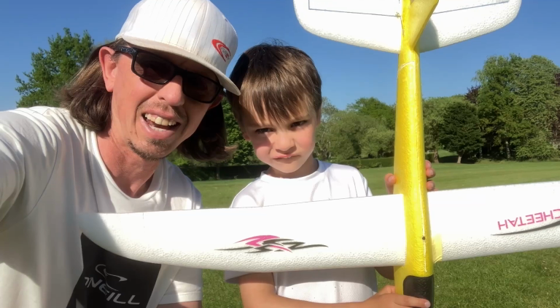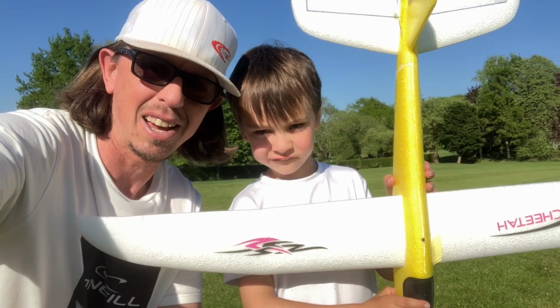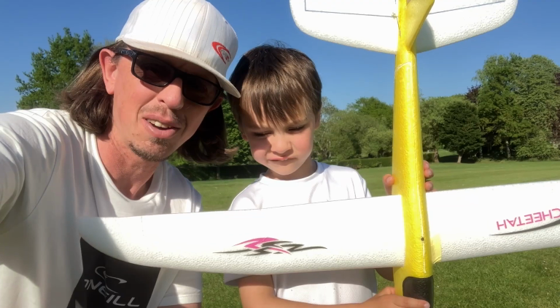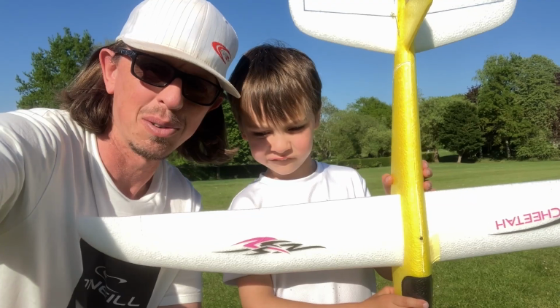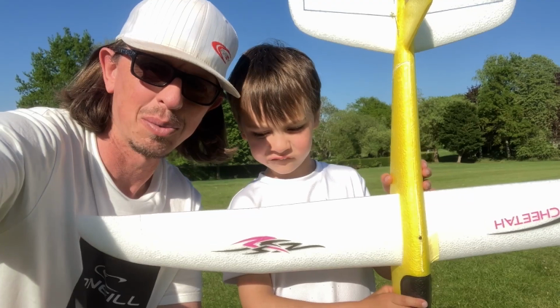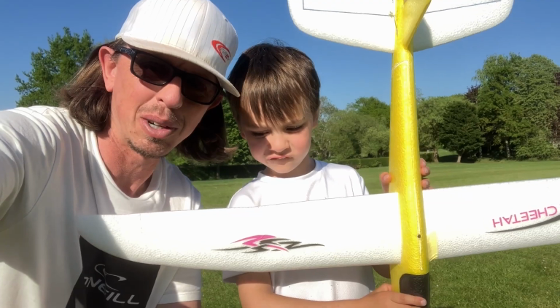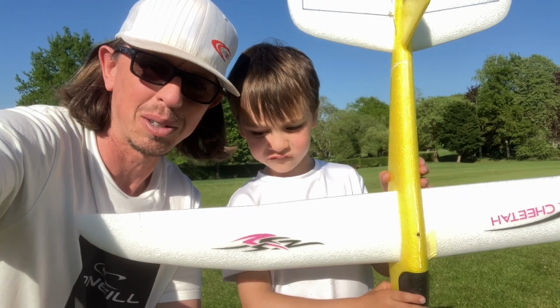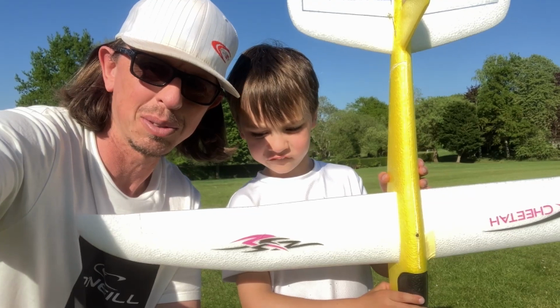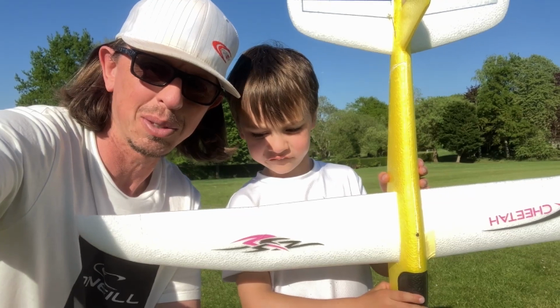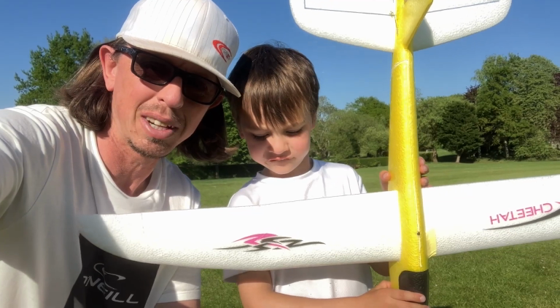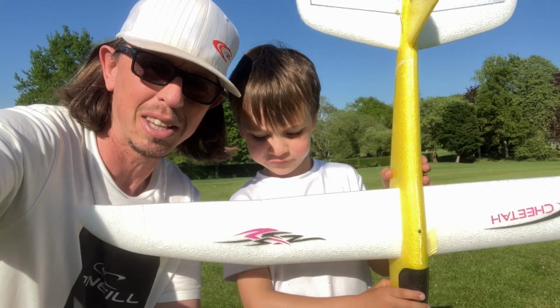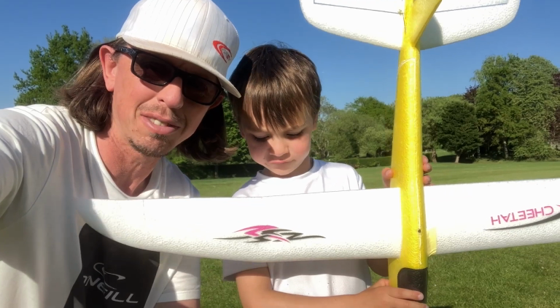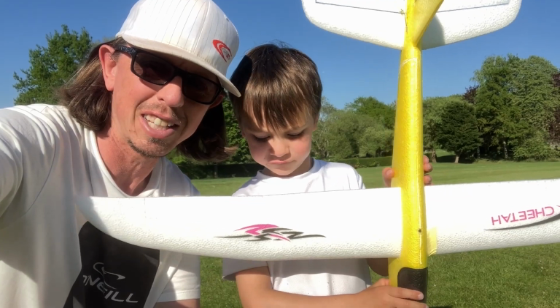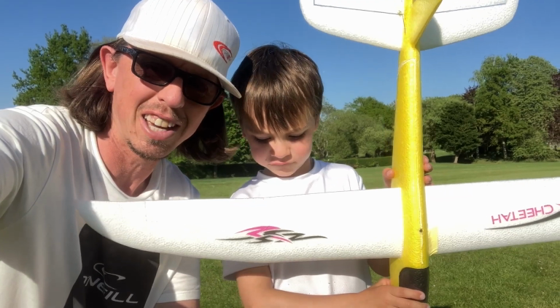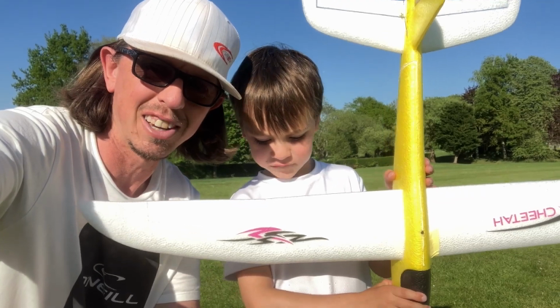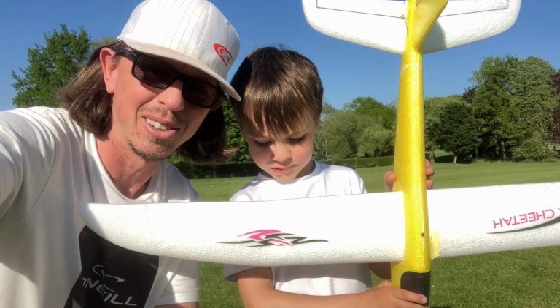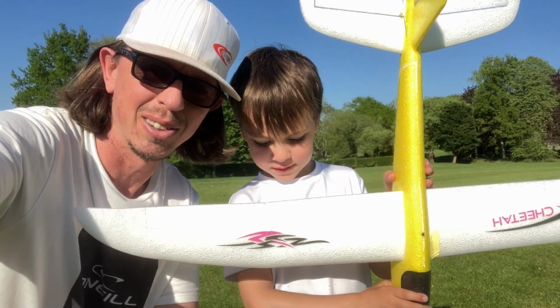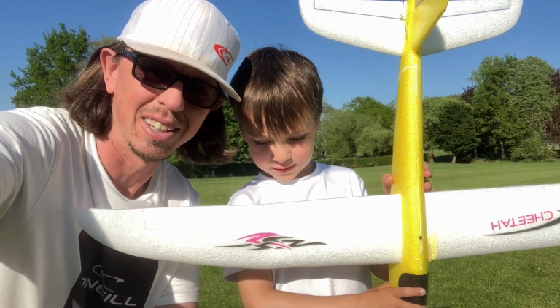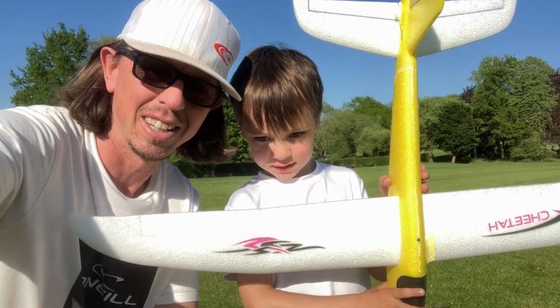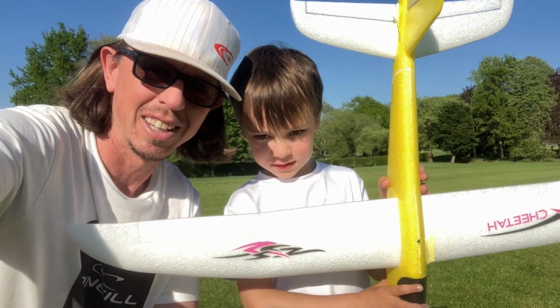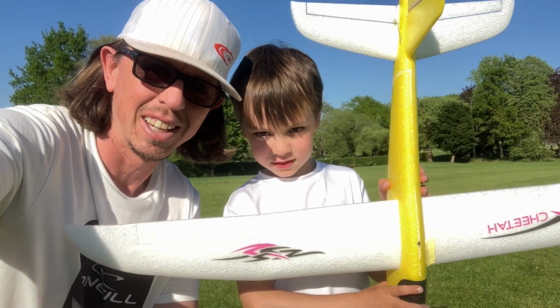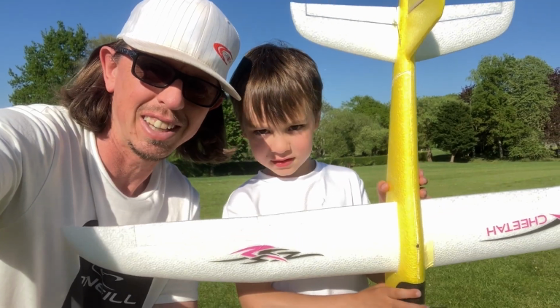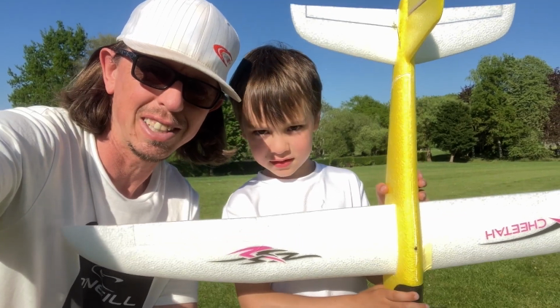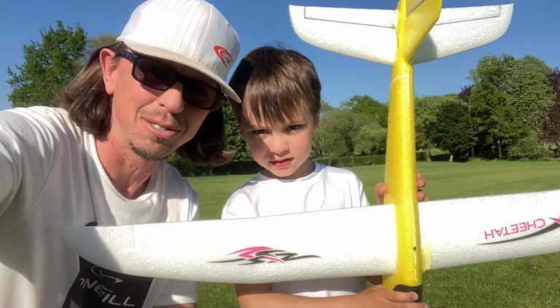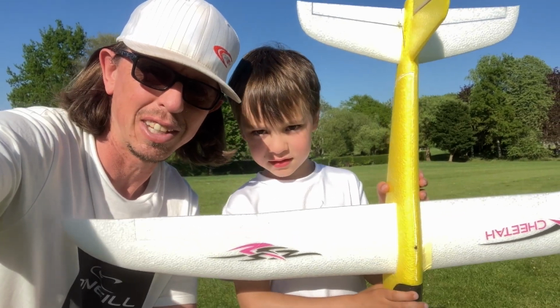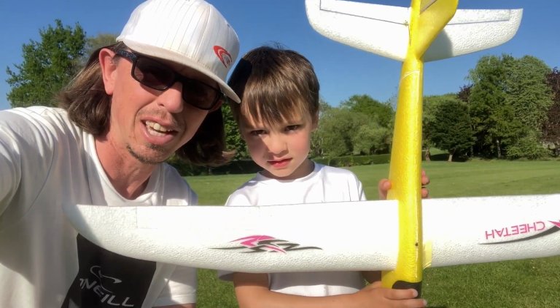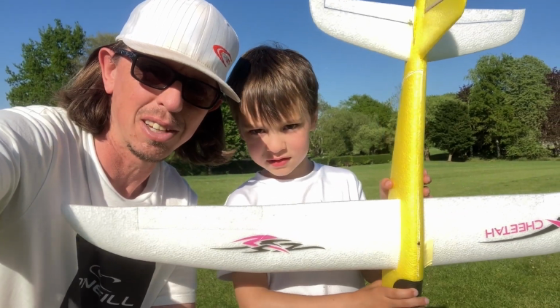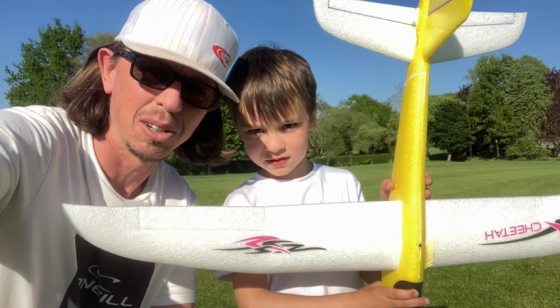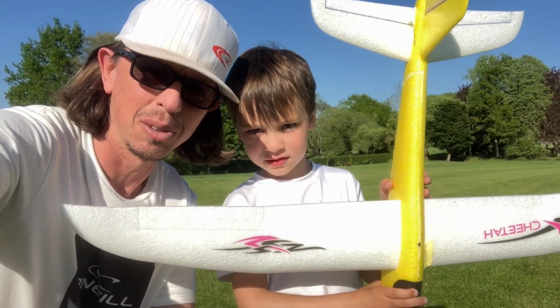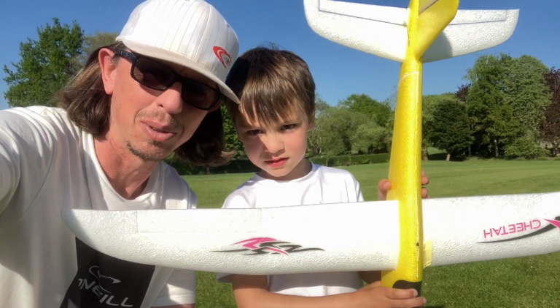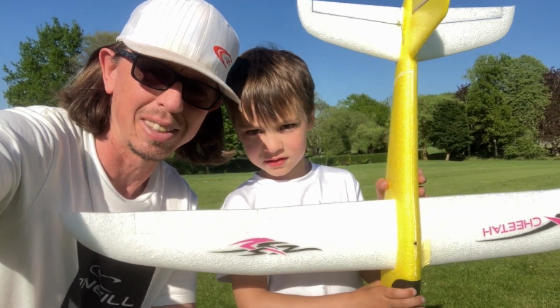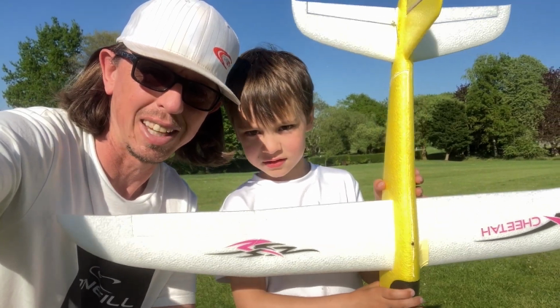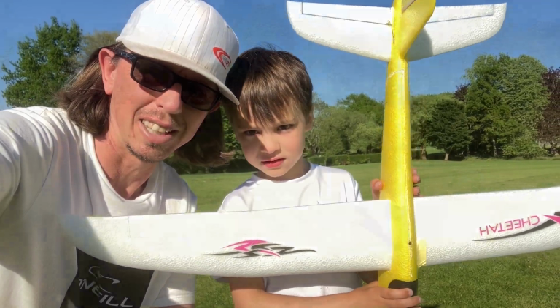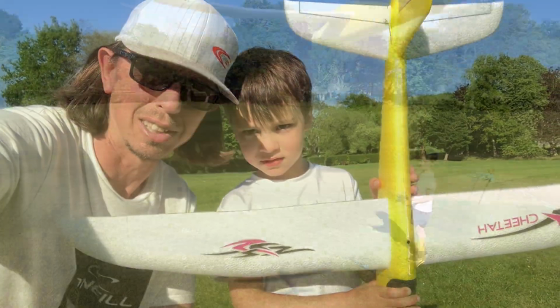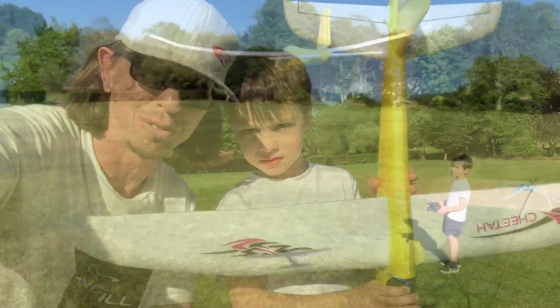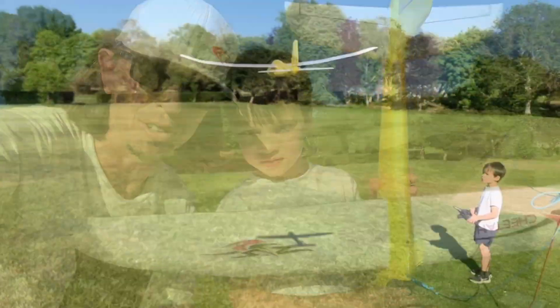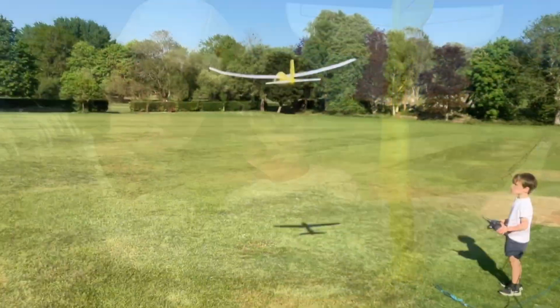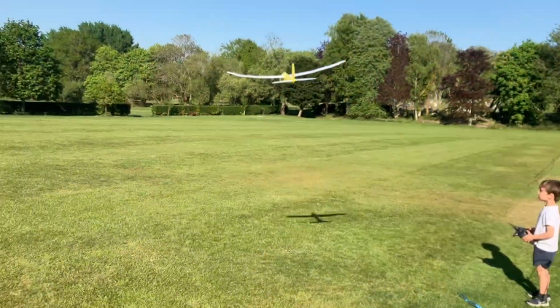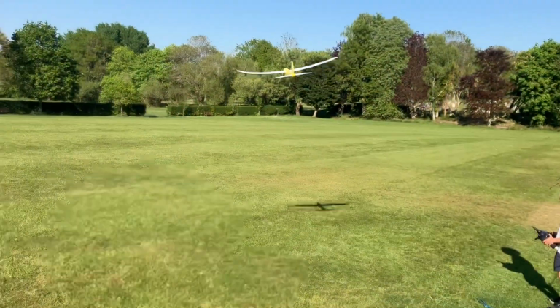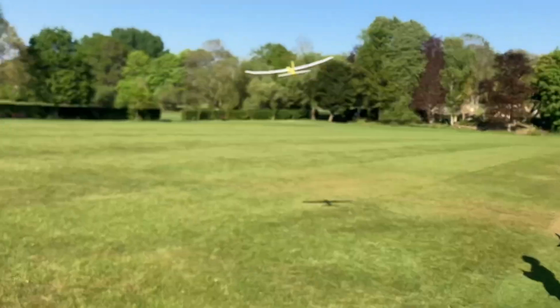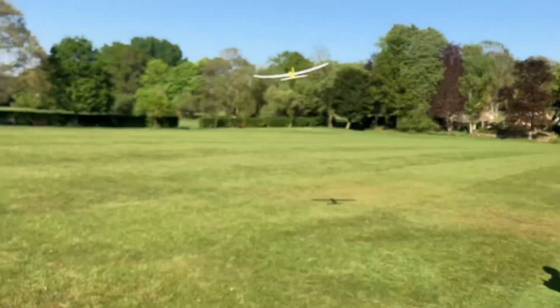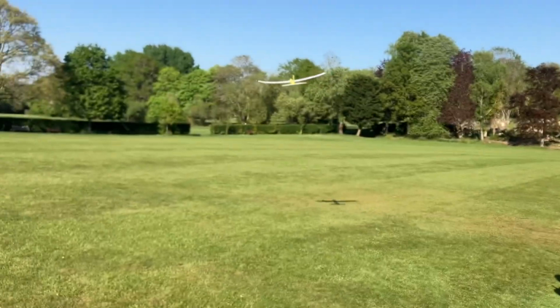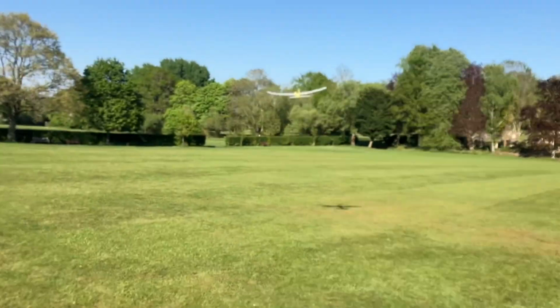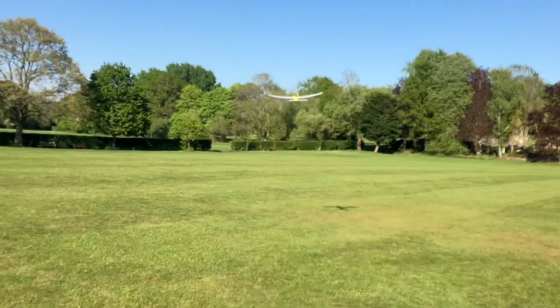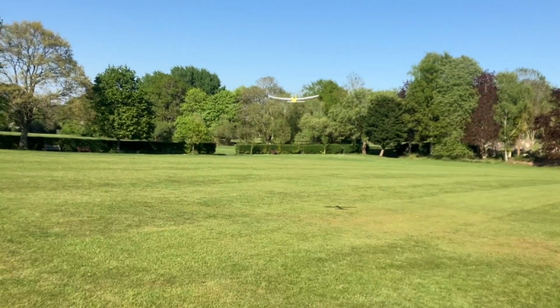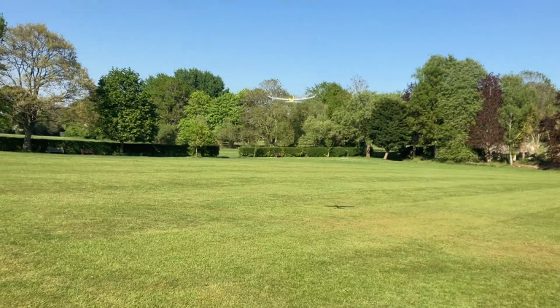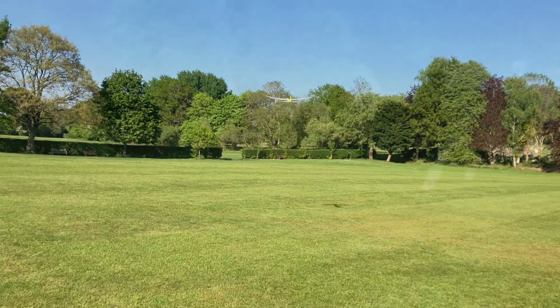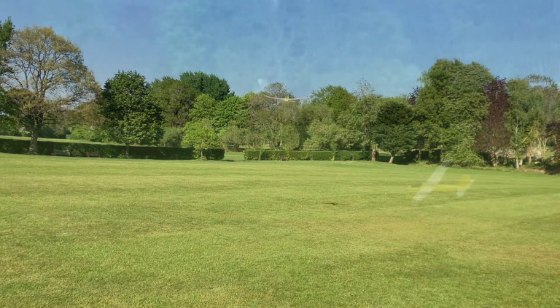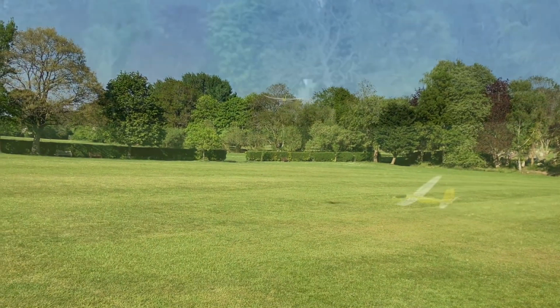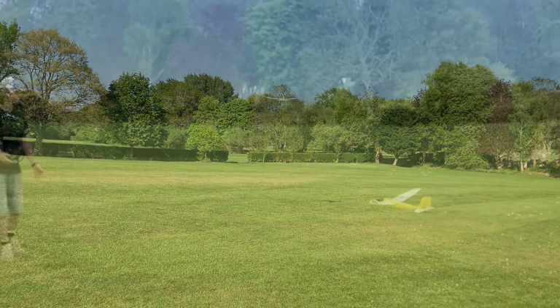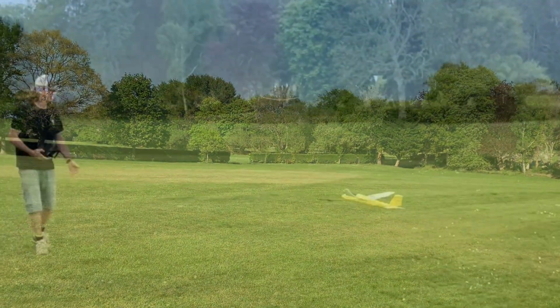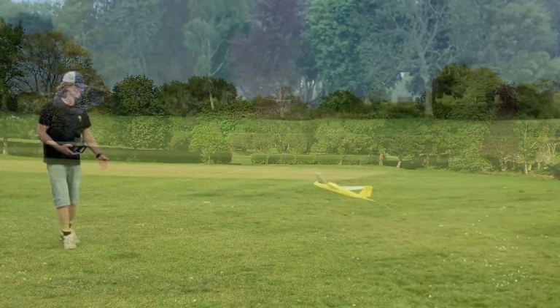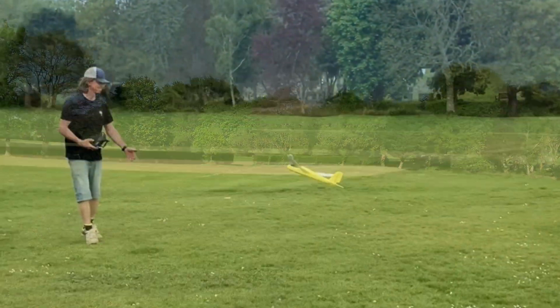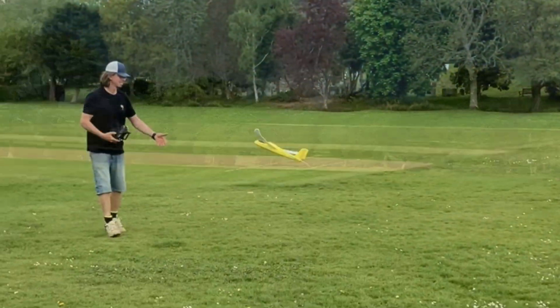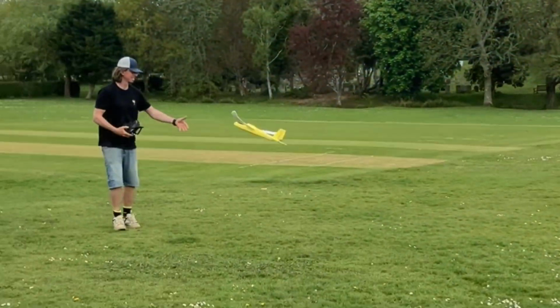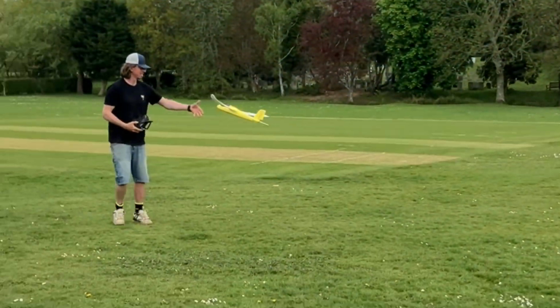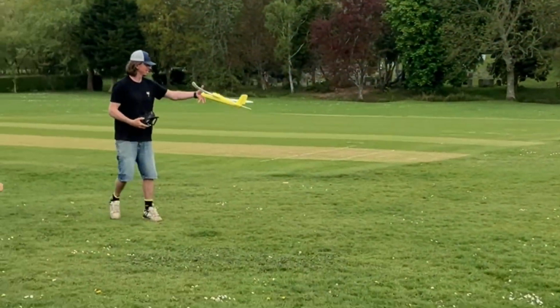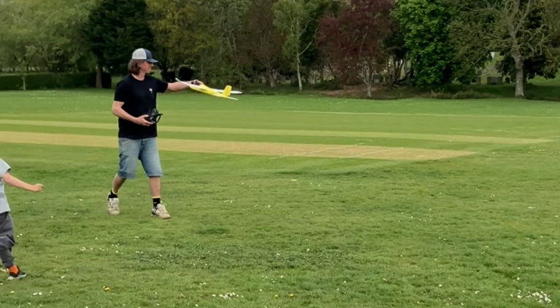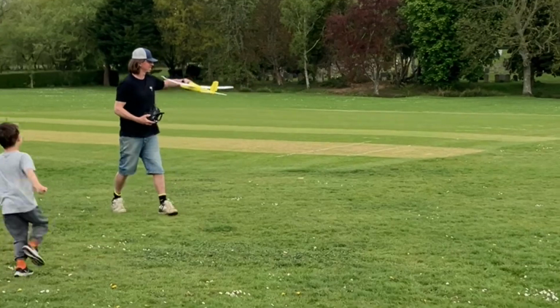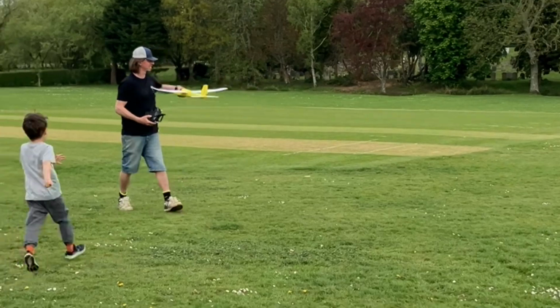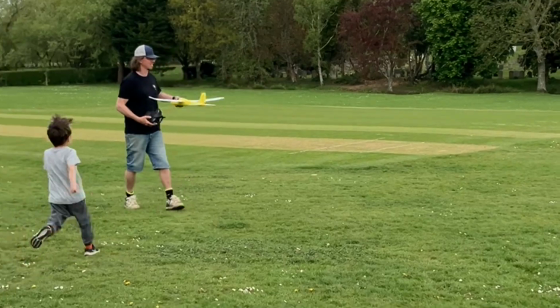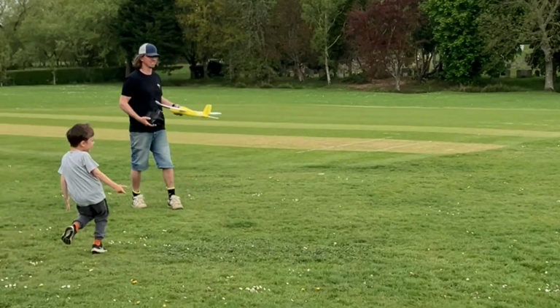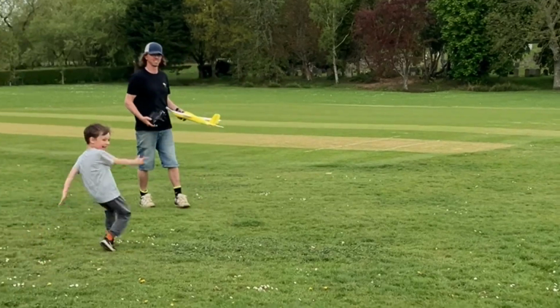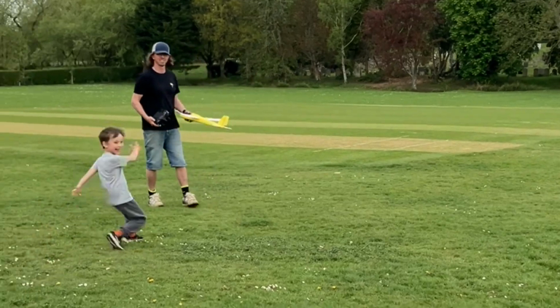Hello and welcome to another video. In this video, we take this $15 Chucky glider and make it radio controlled.